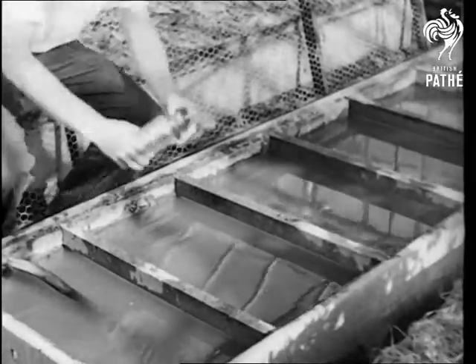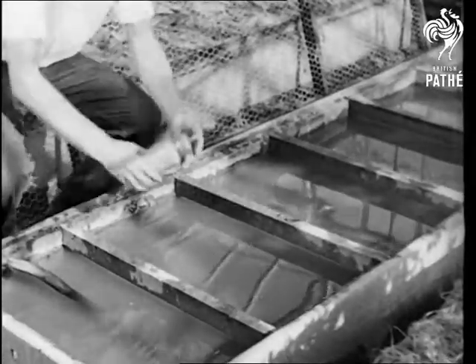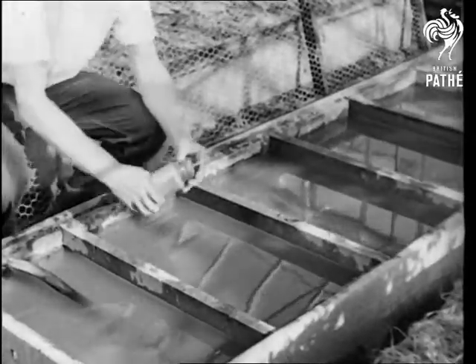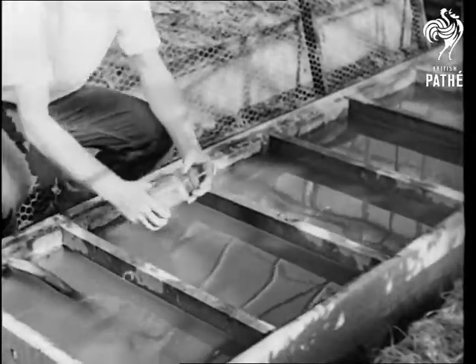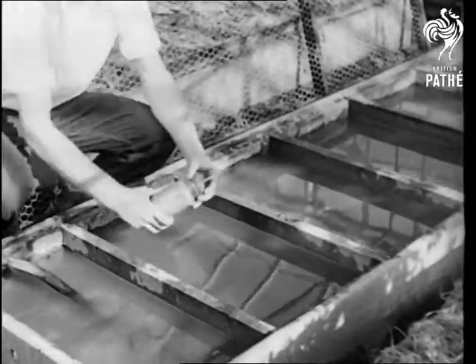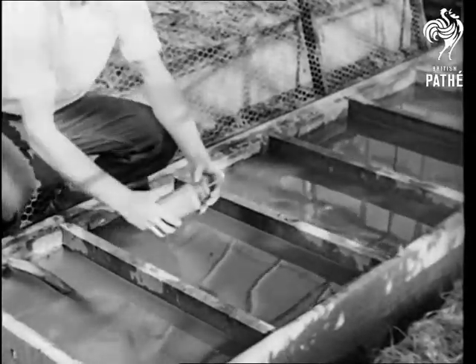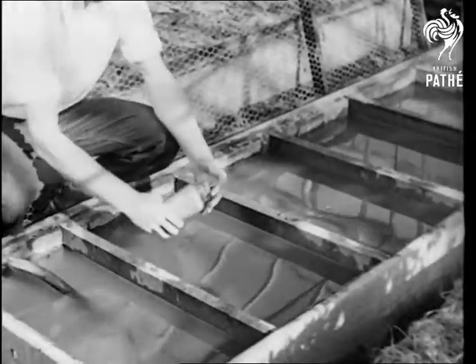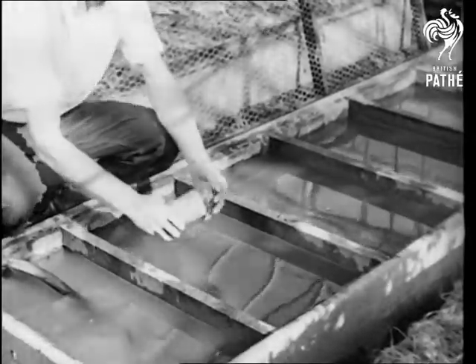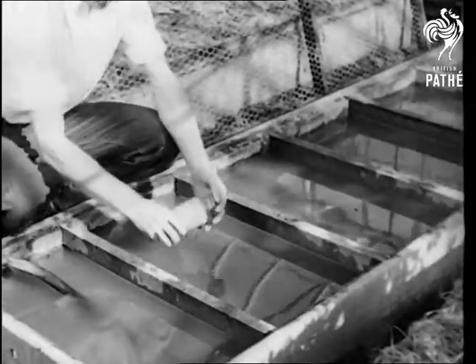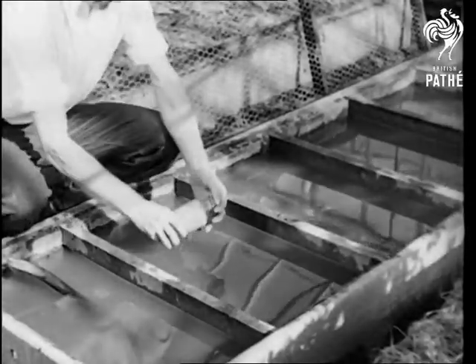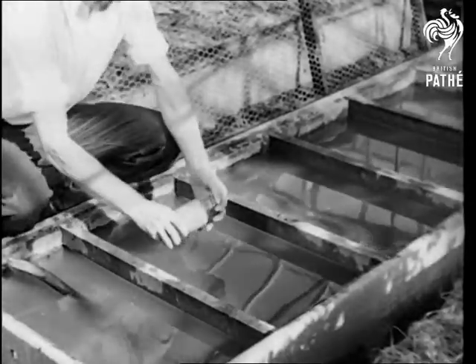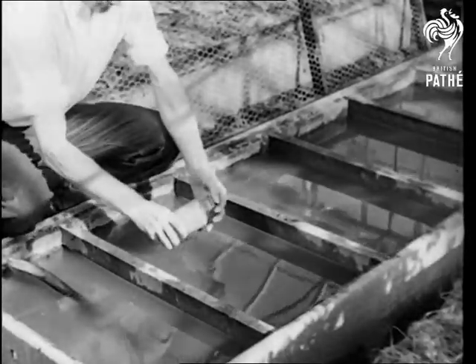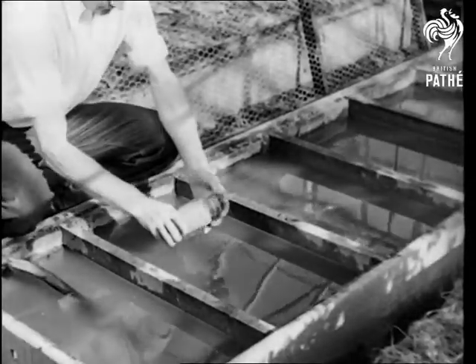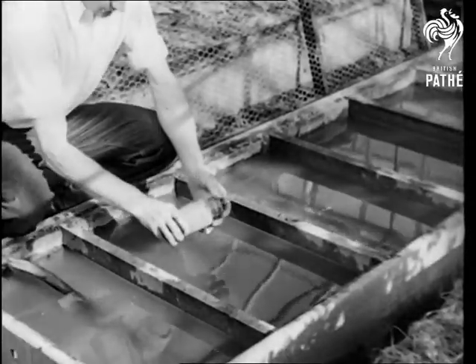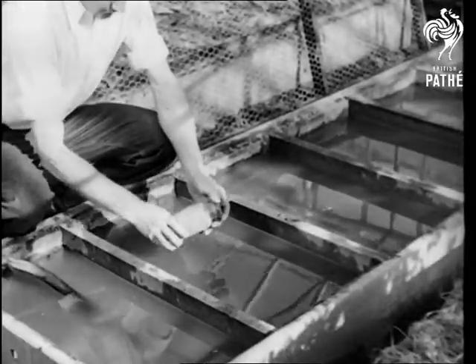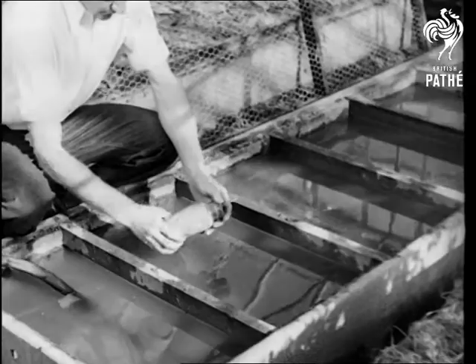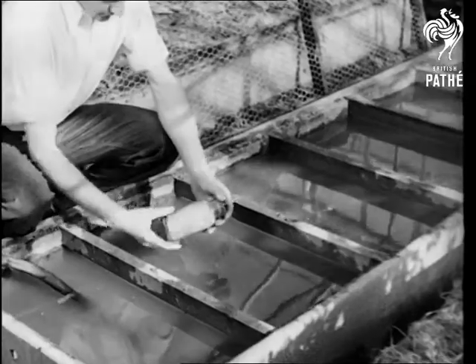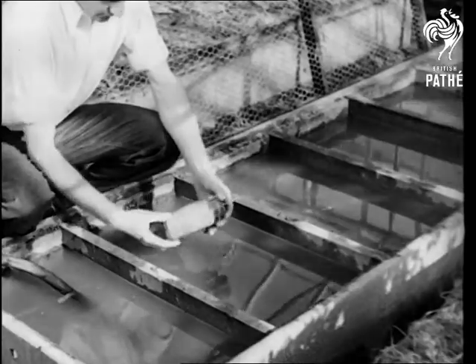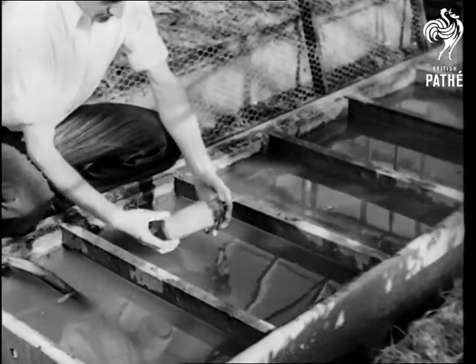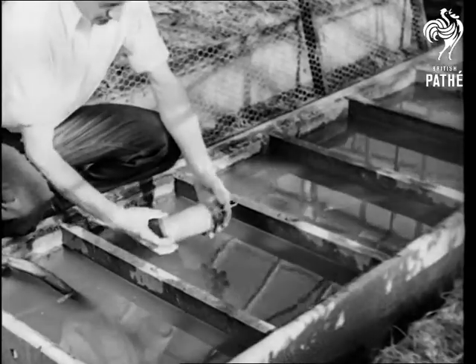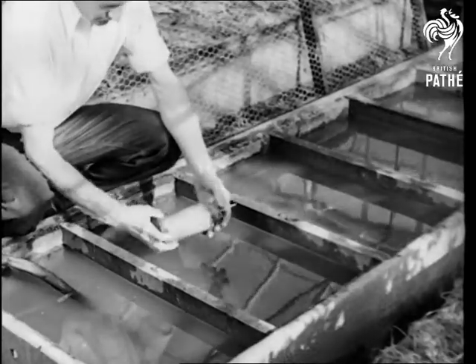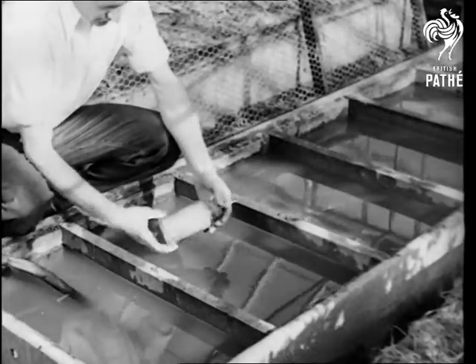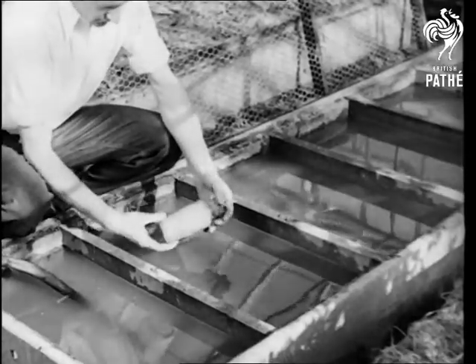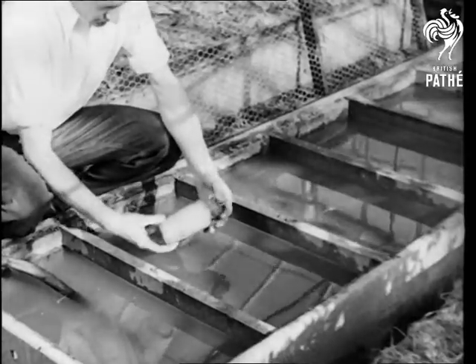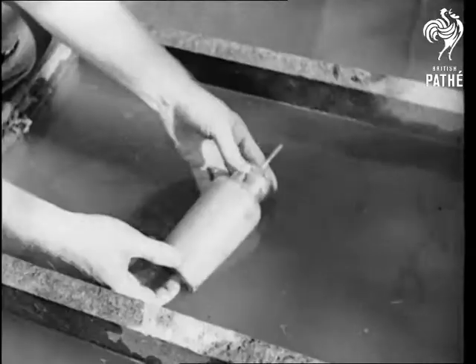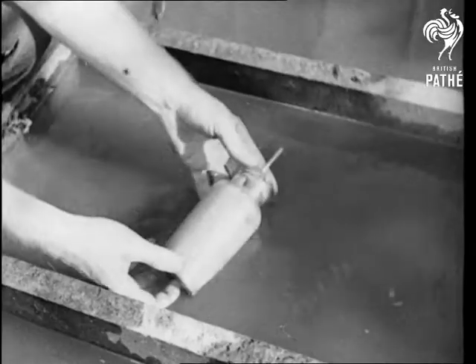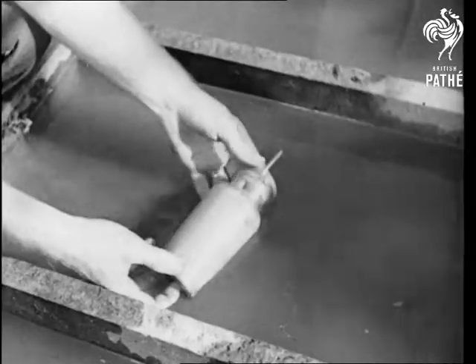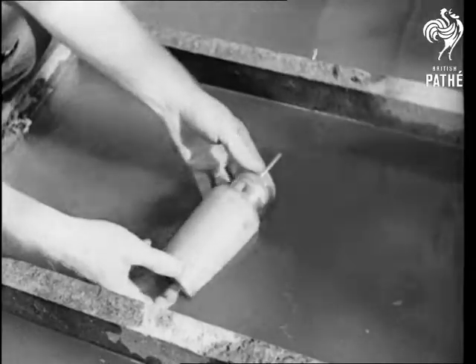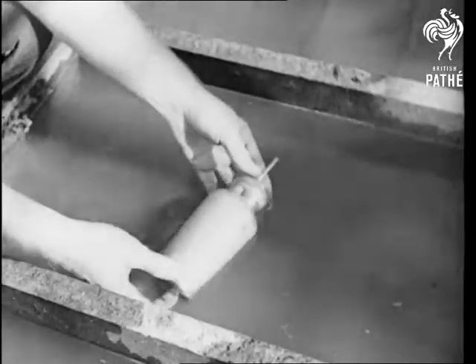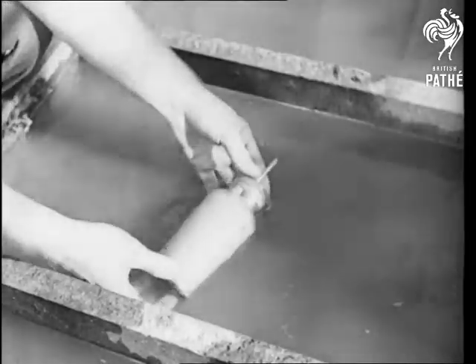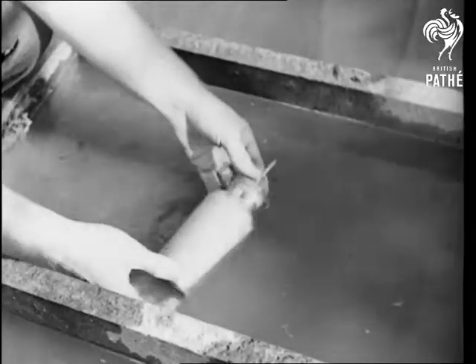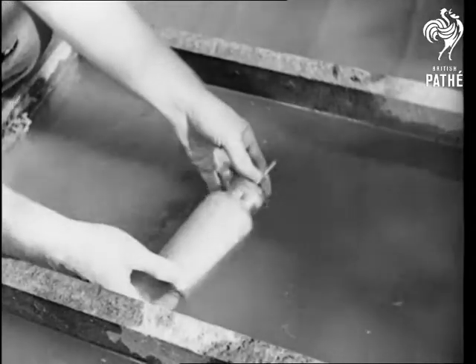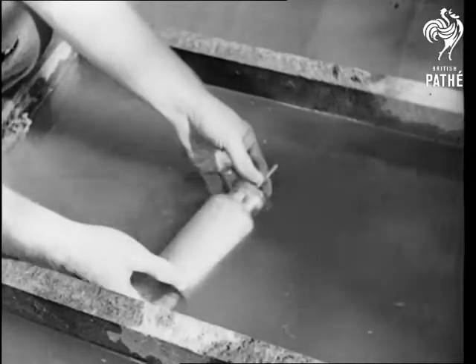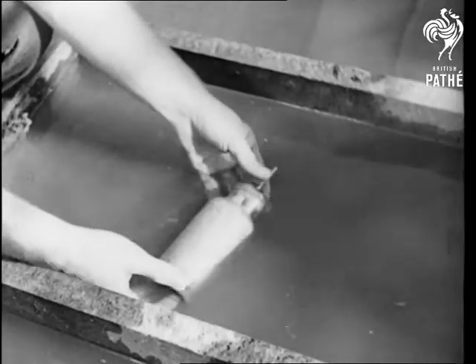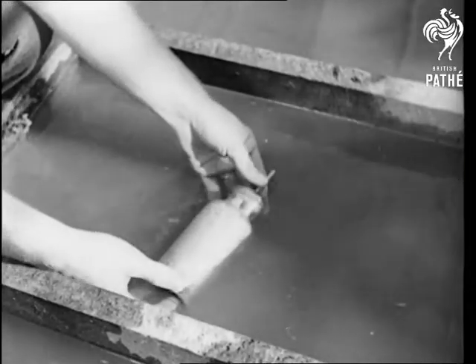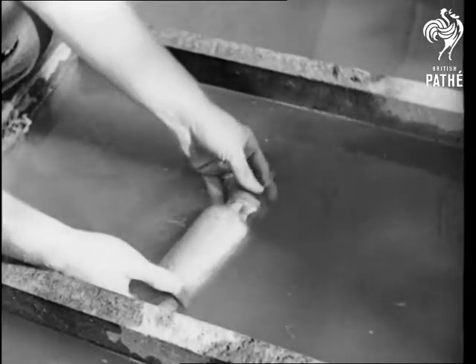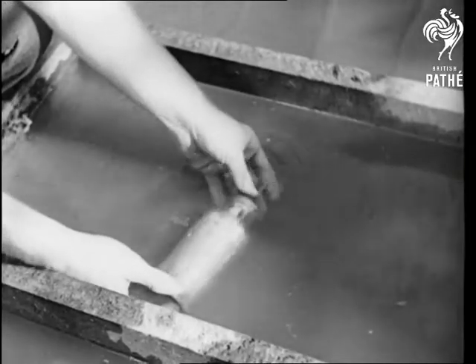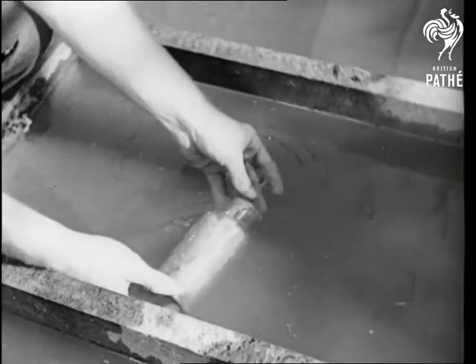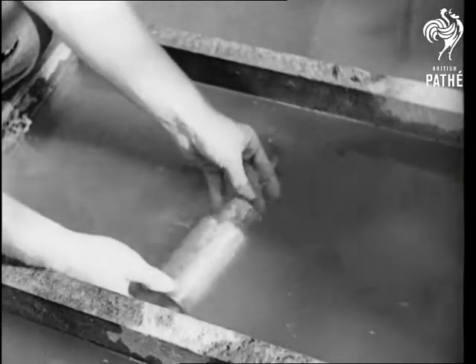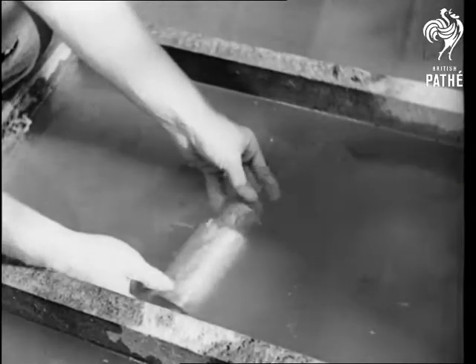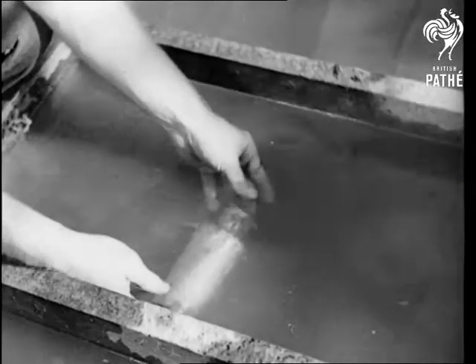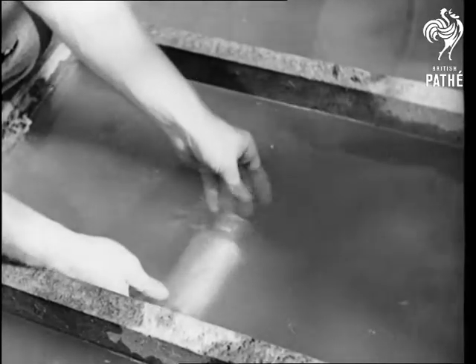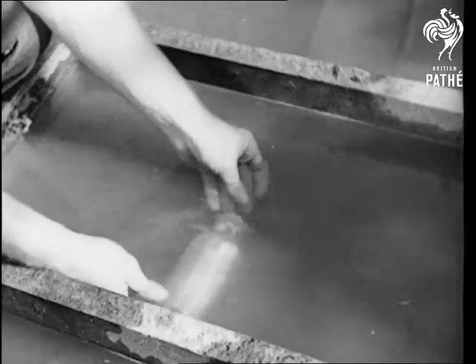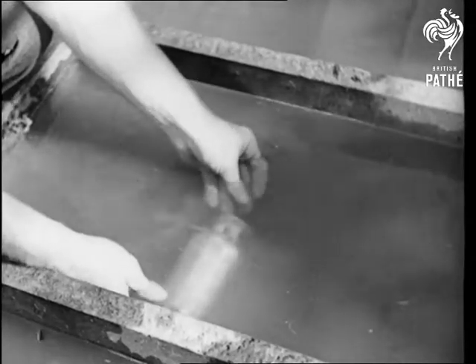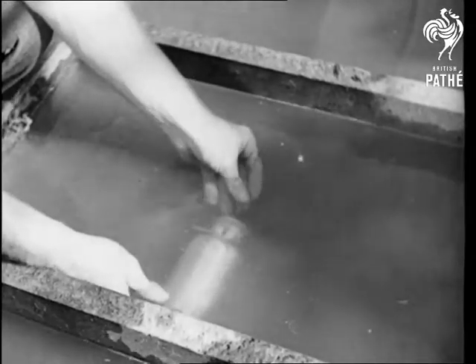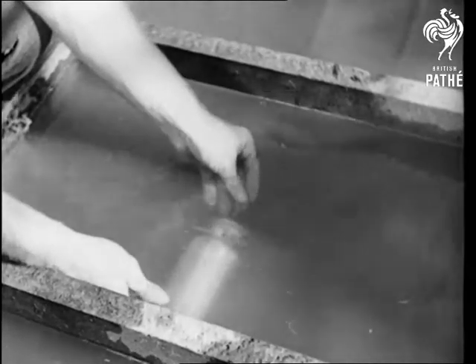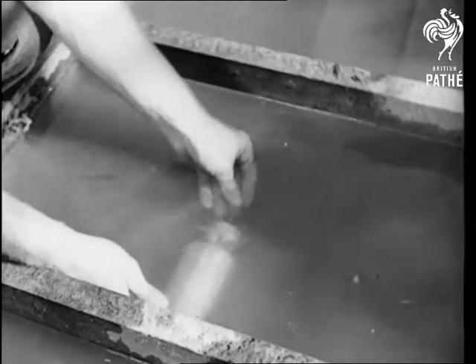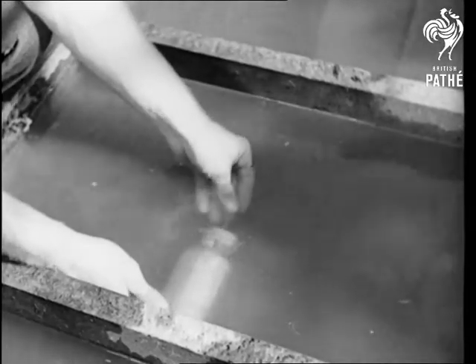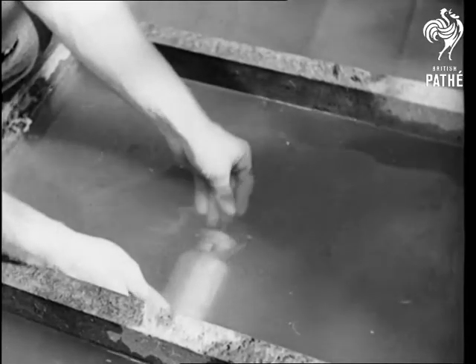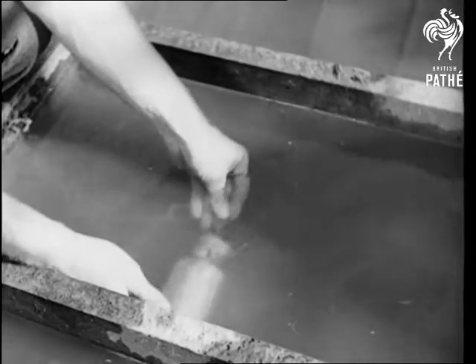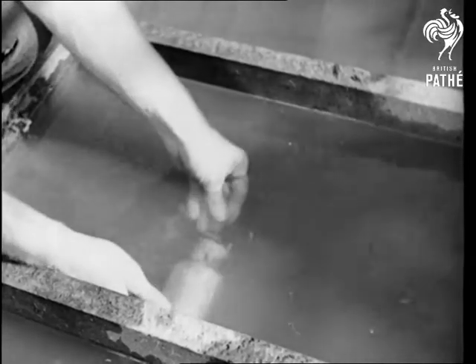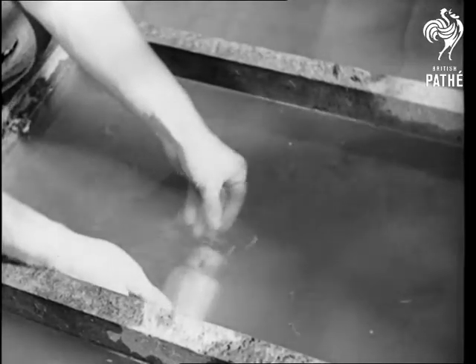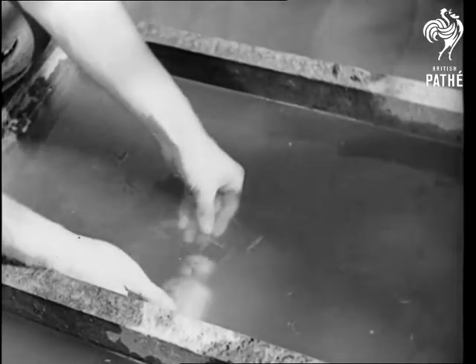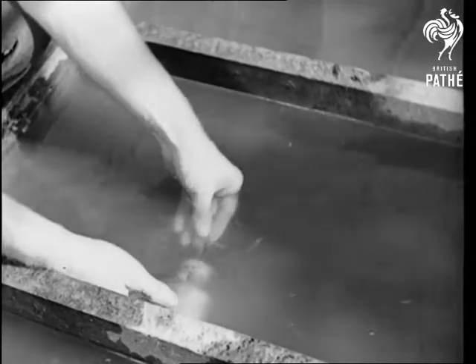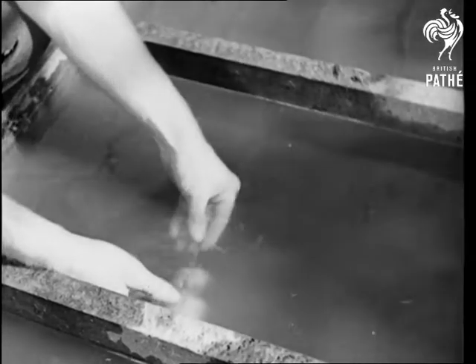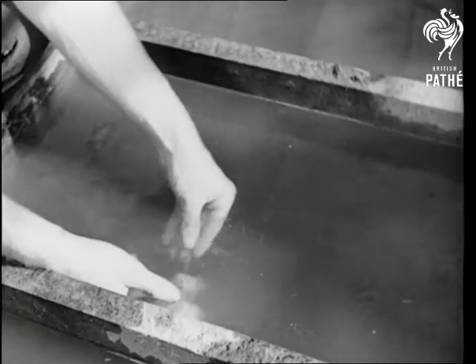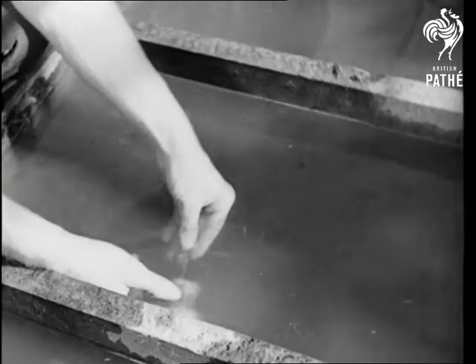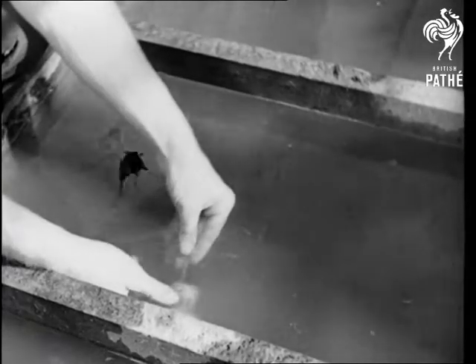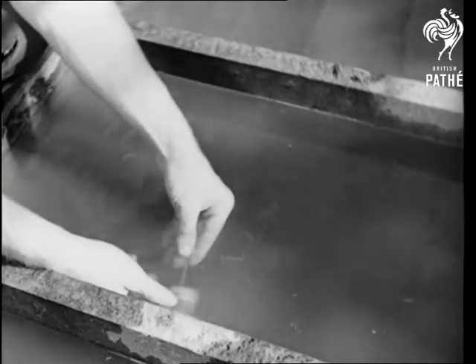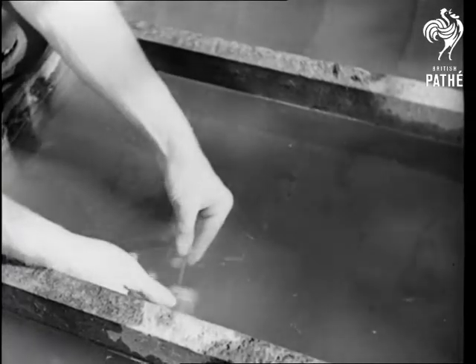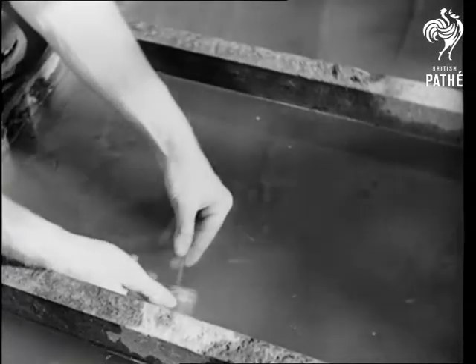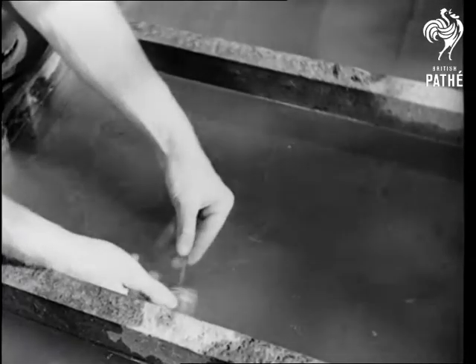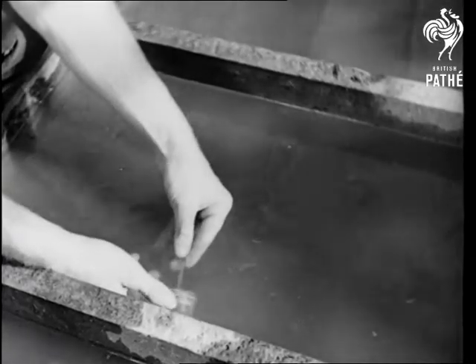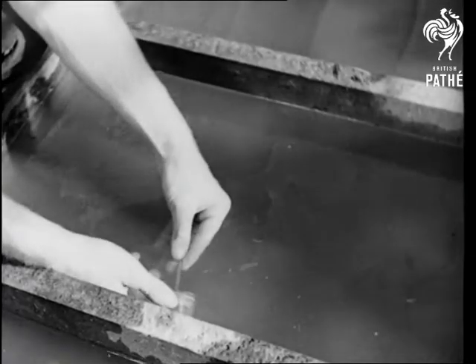This small bottle contains six-month nourishment for about 30 tomato vines. The chemicals filter into the tank through the cork.